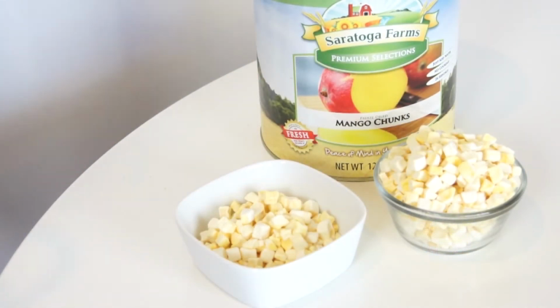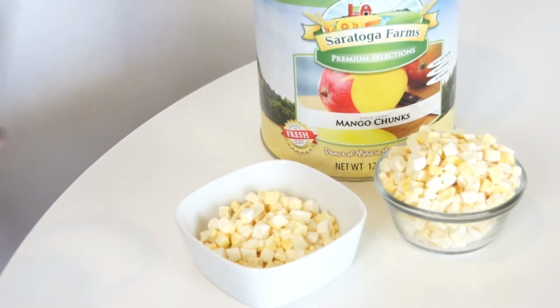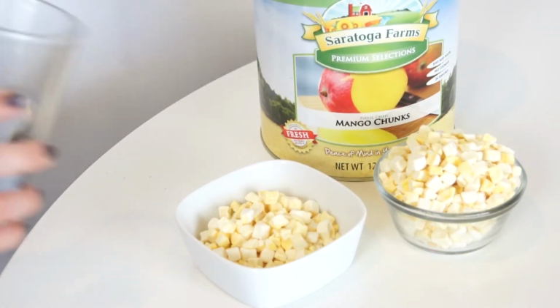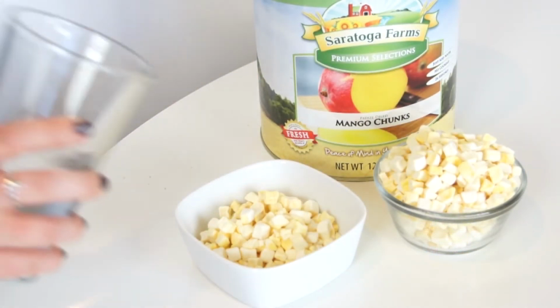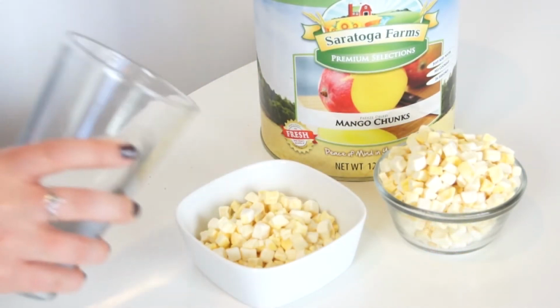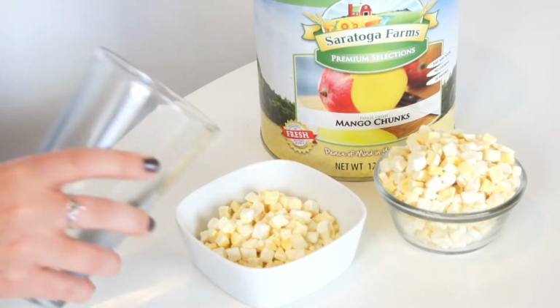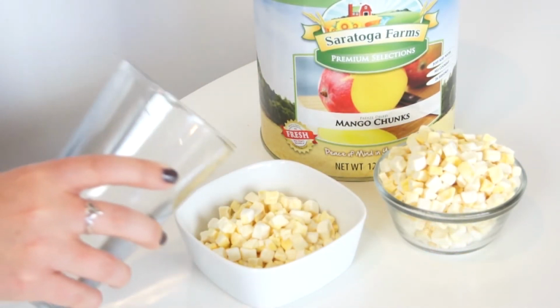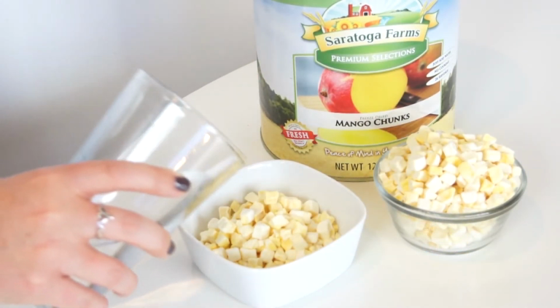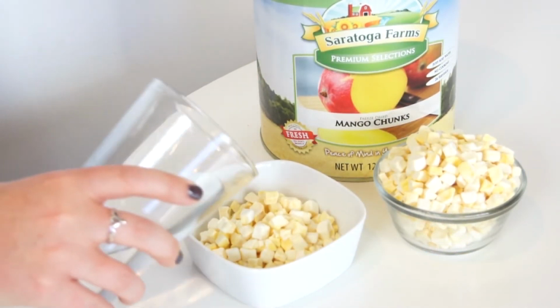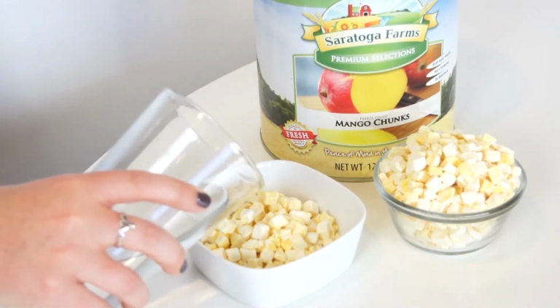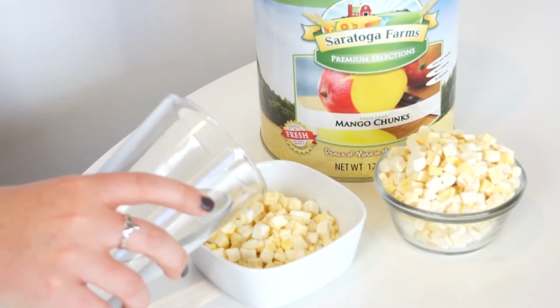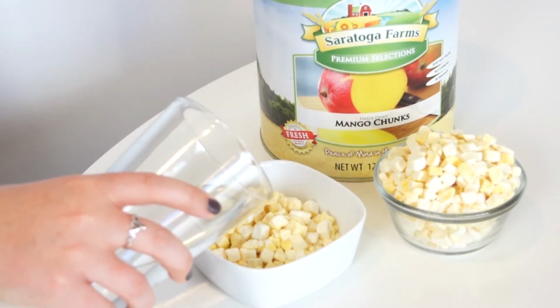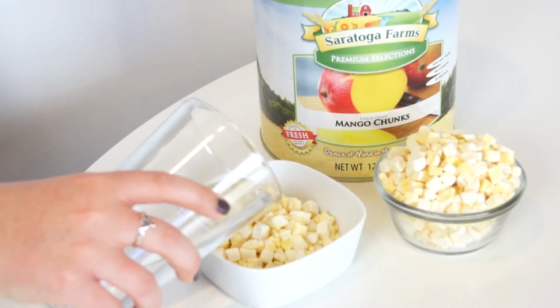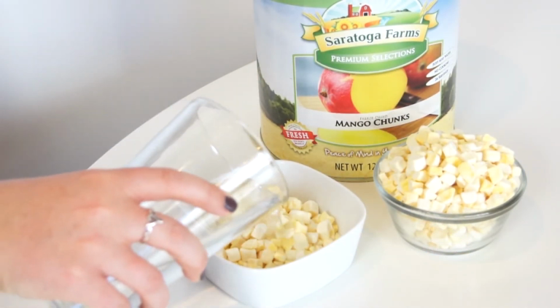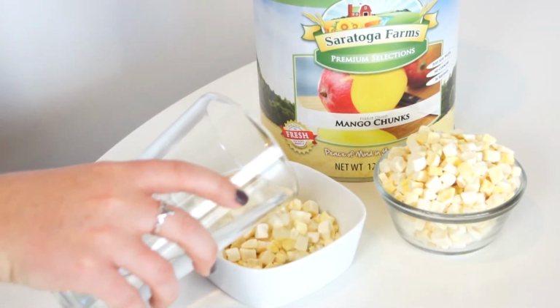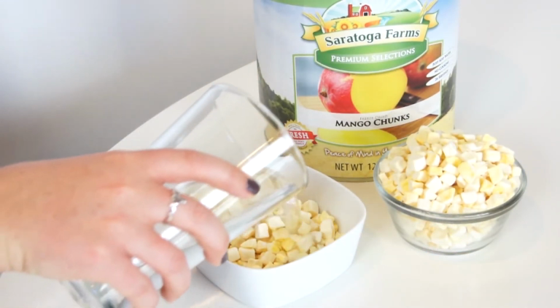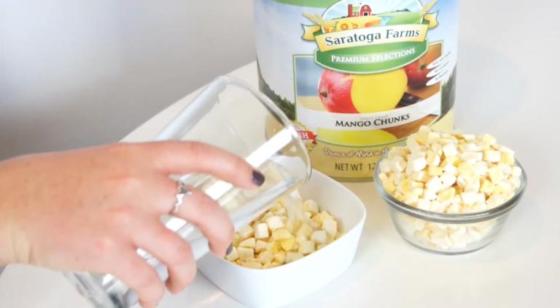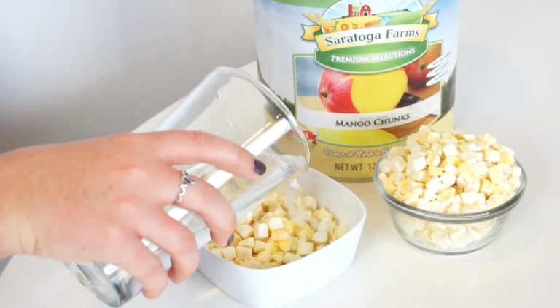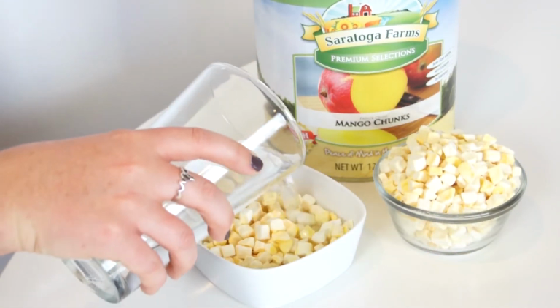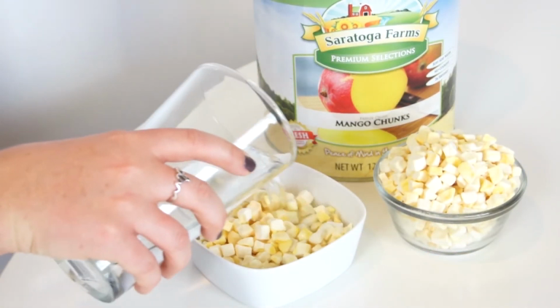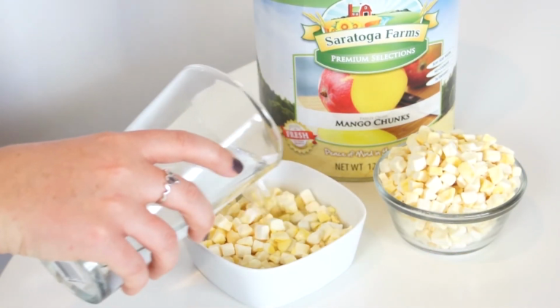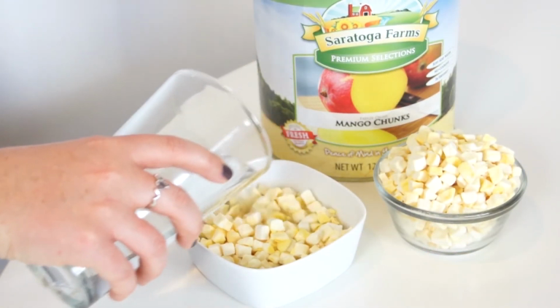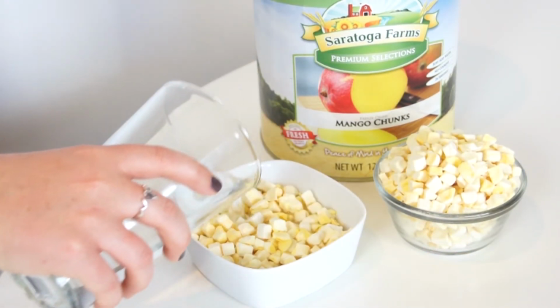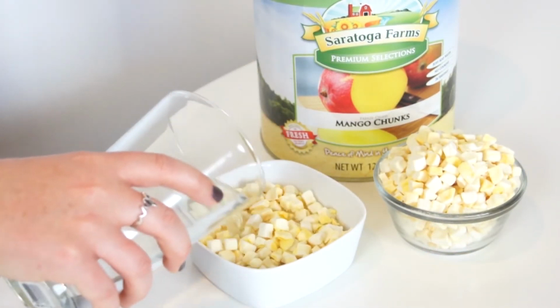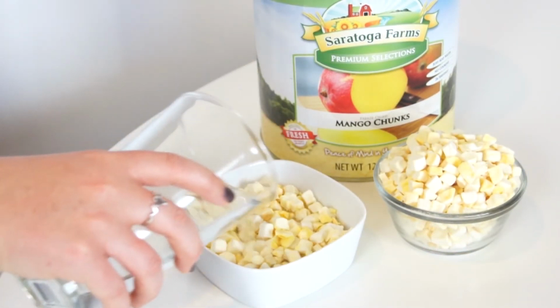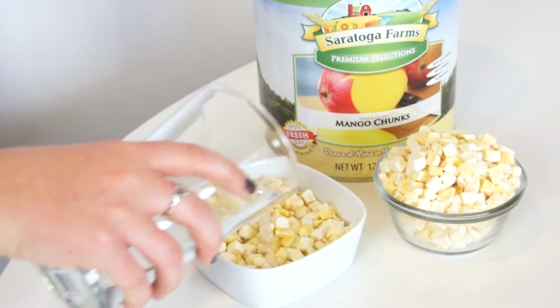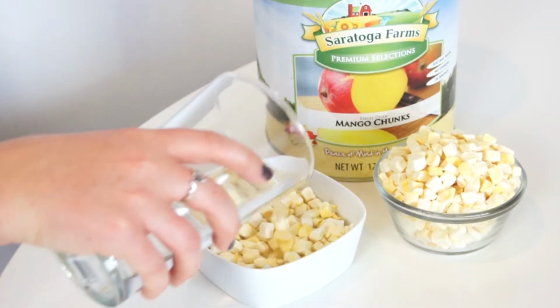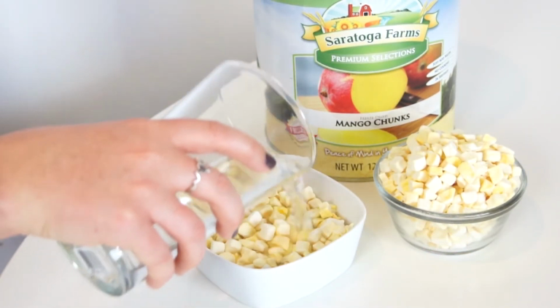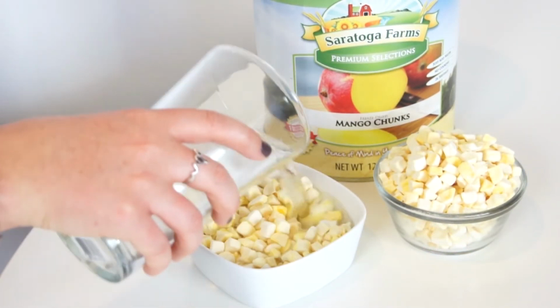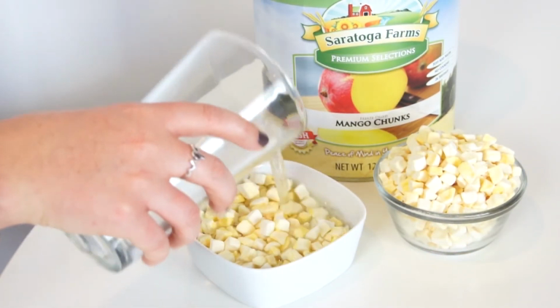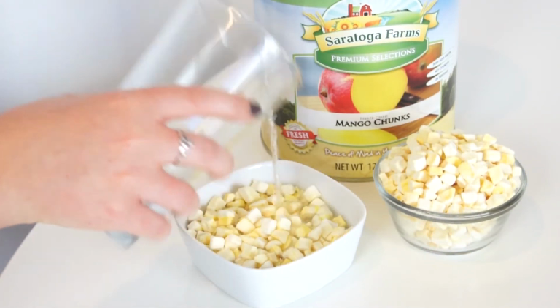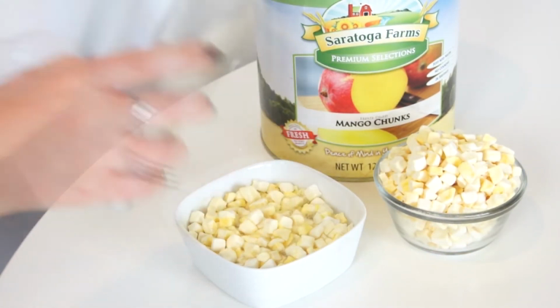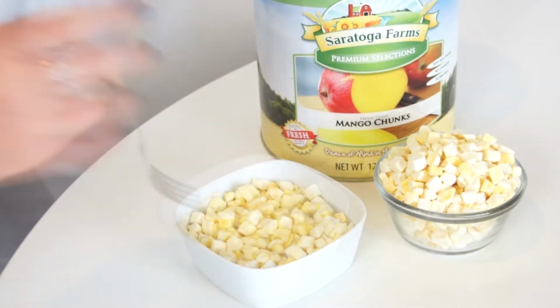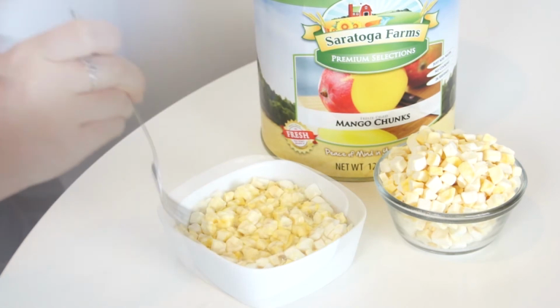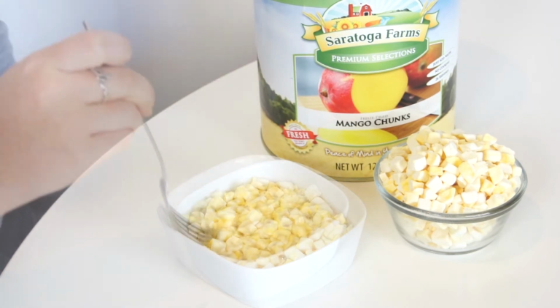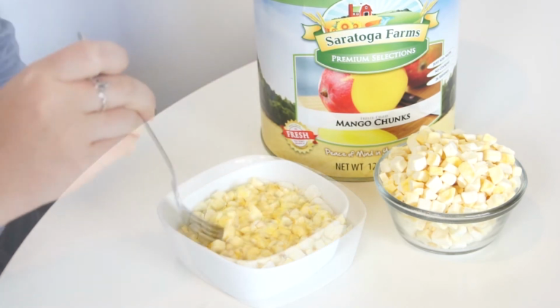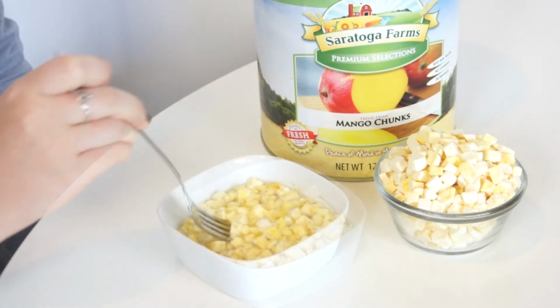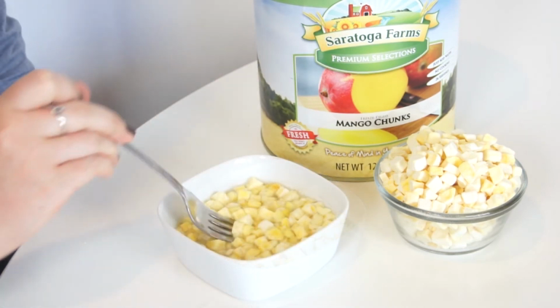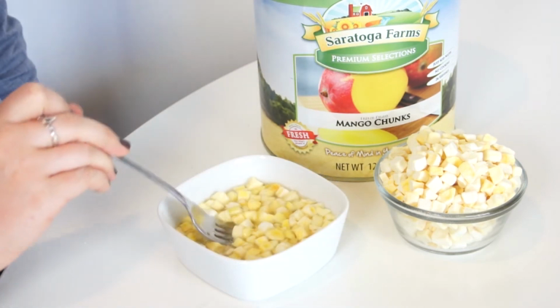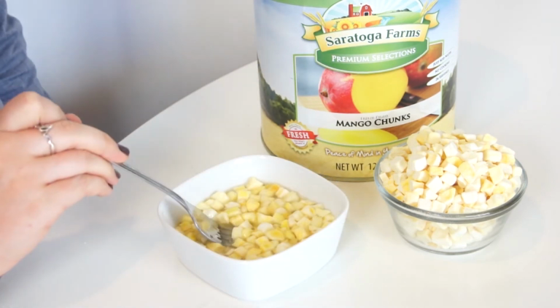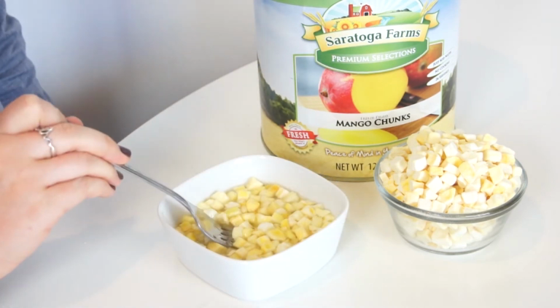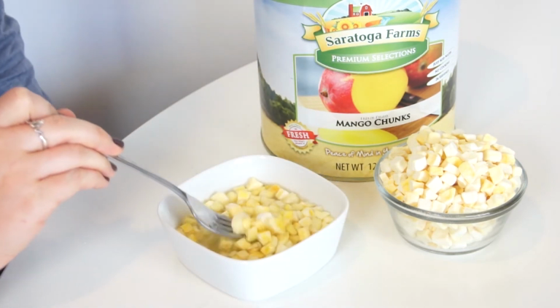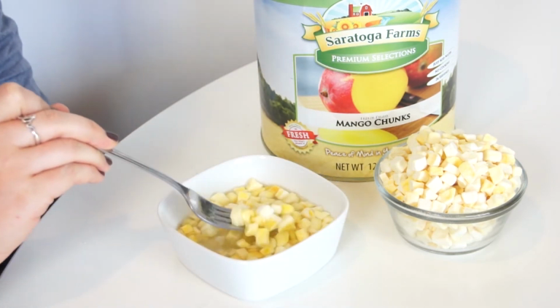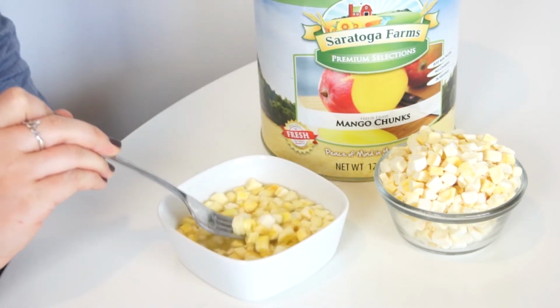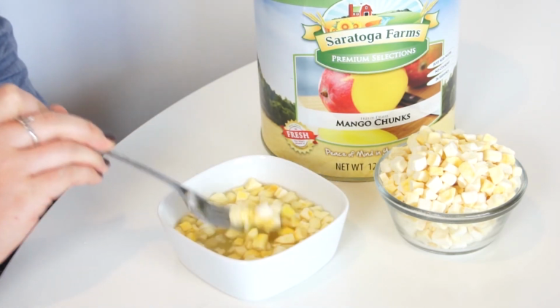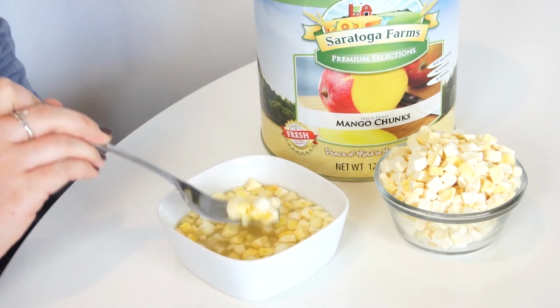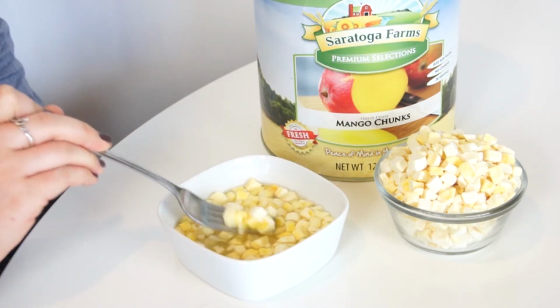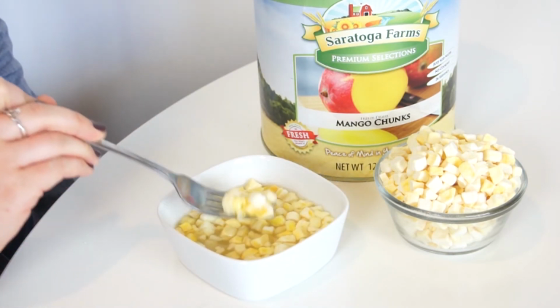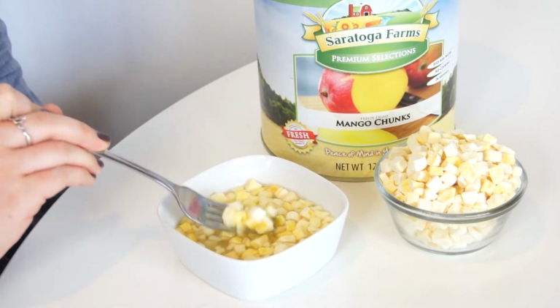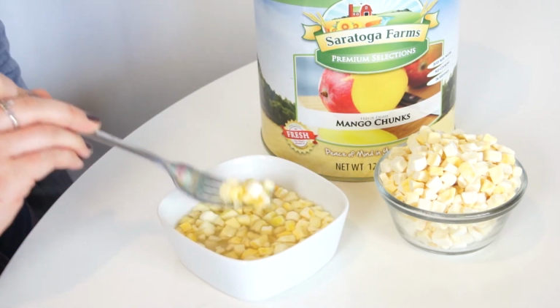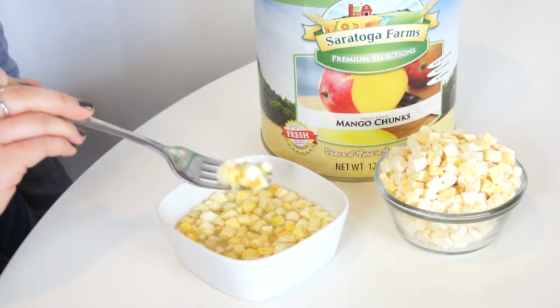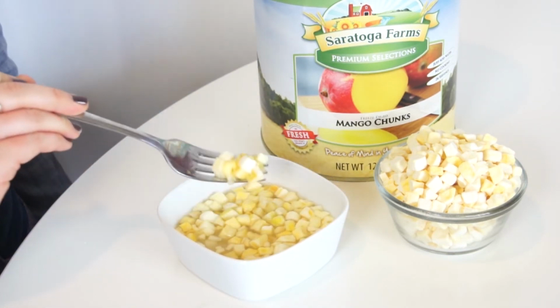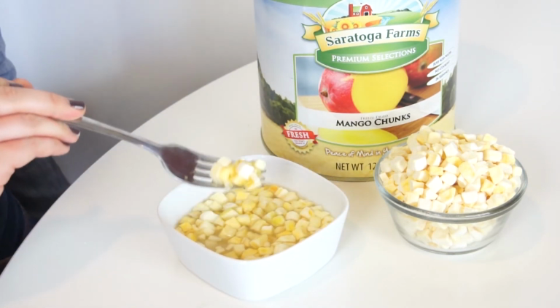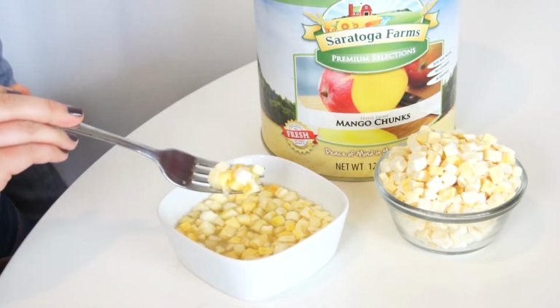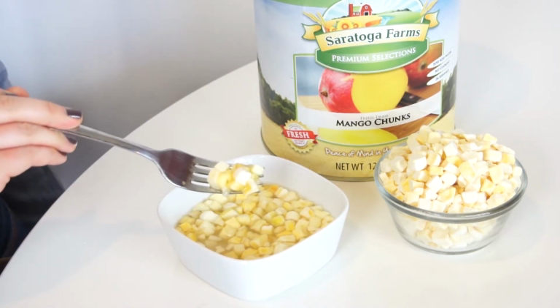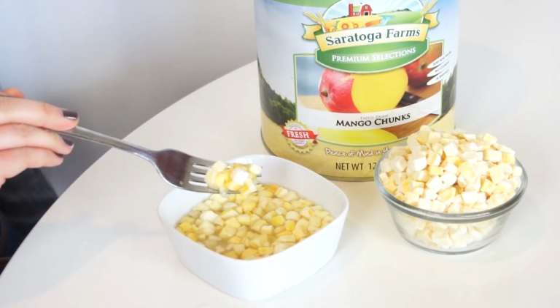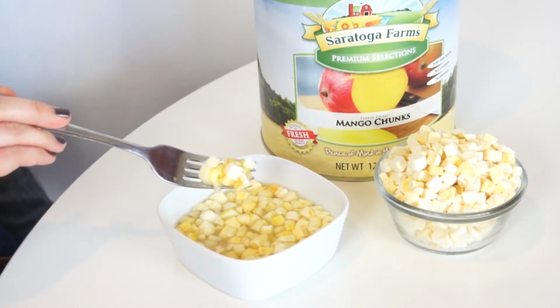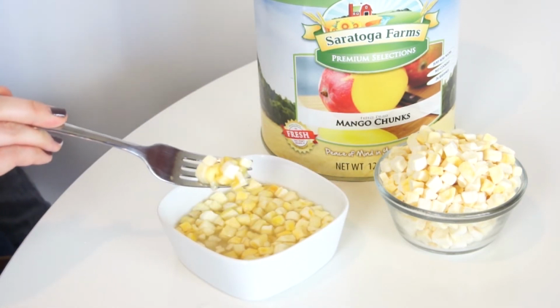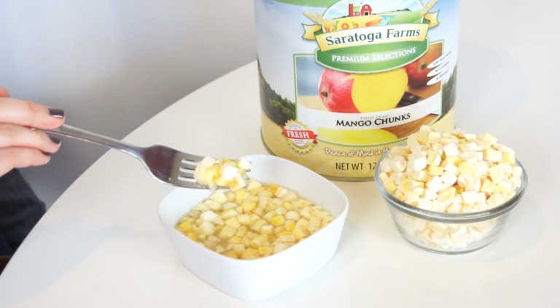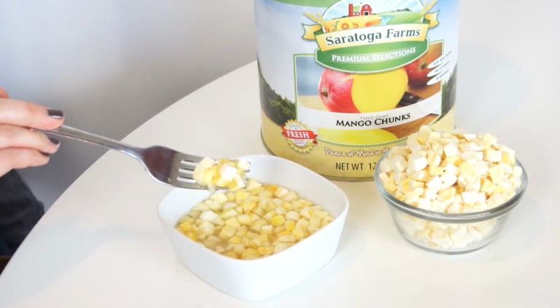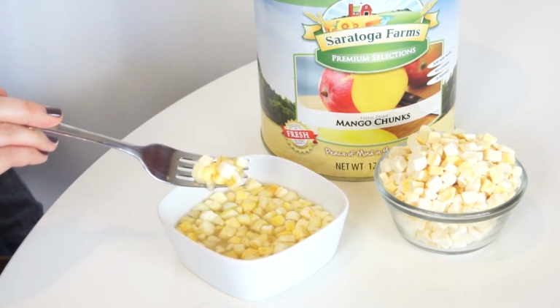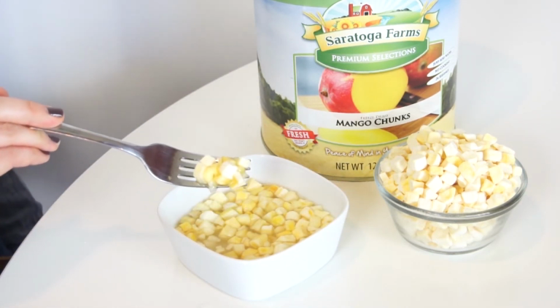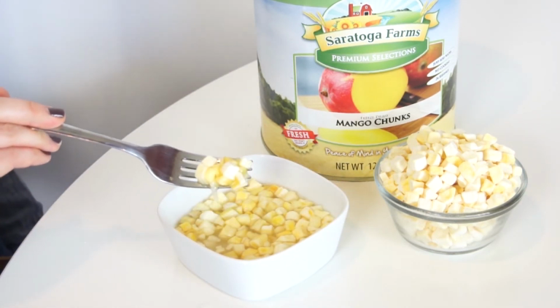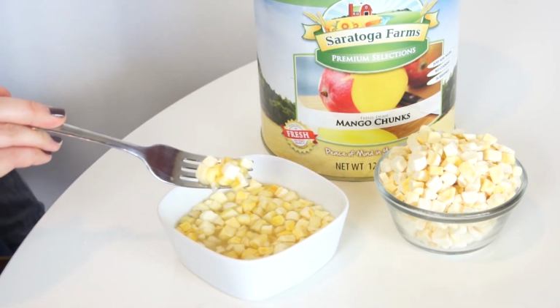Just reconstitute it by soaking it in water for 5 to 10 minutes. Drain the excess water and your mangoes will be sweet and ready to eat.